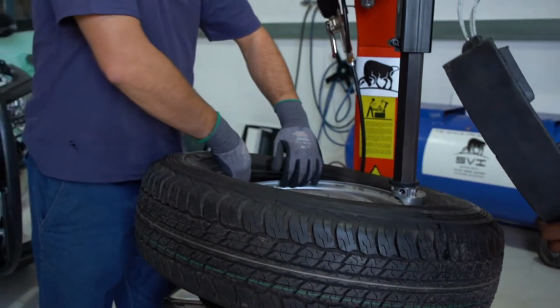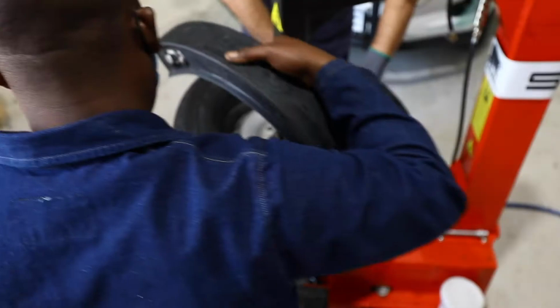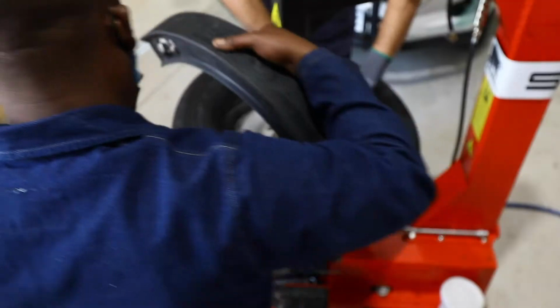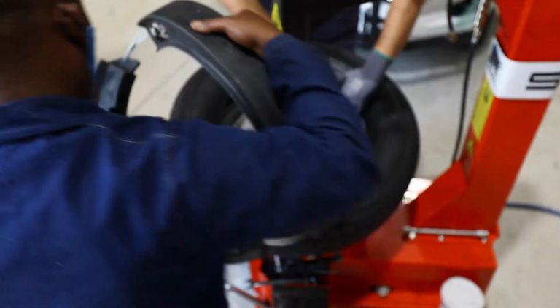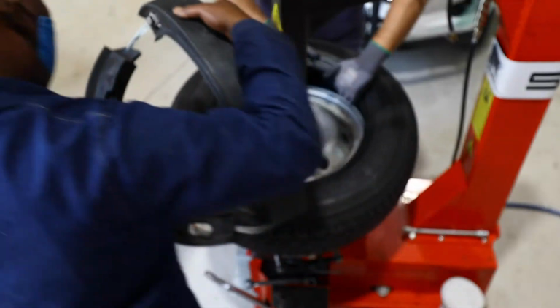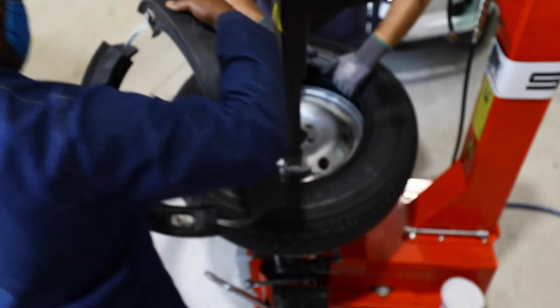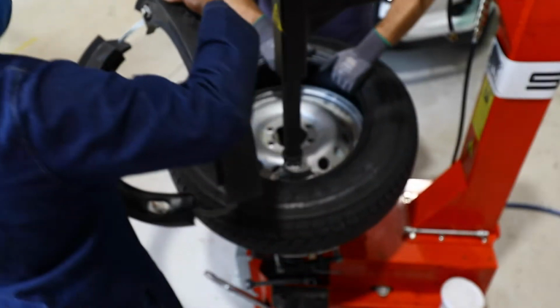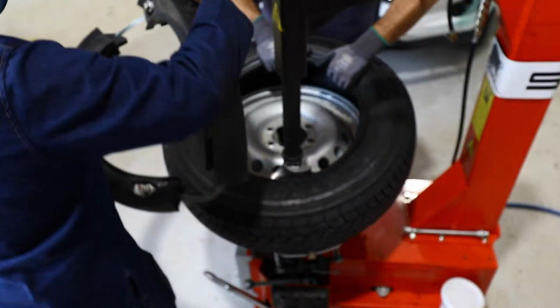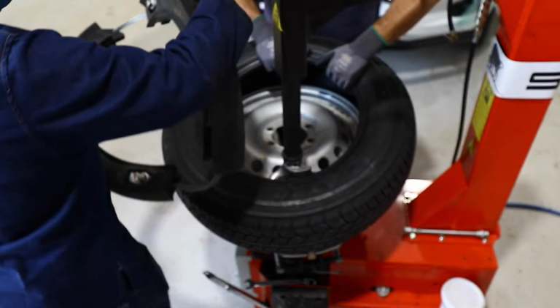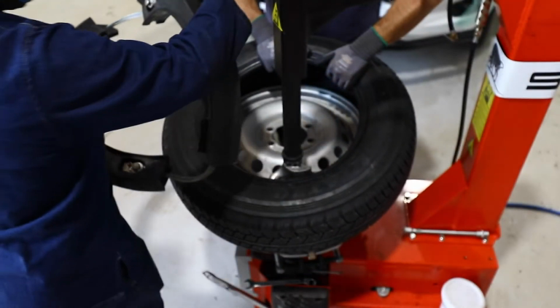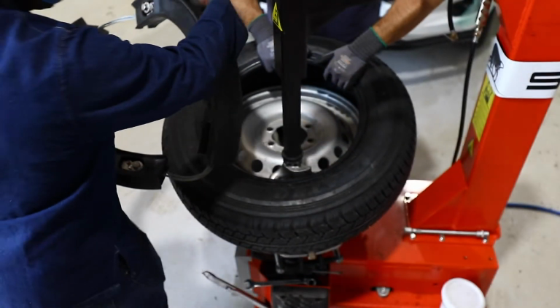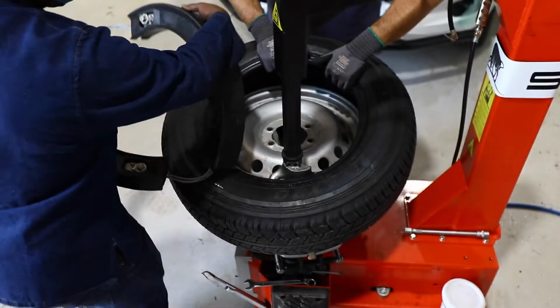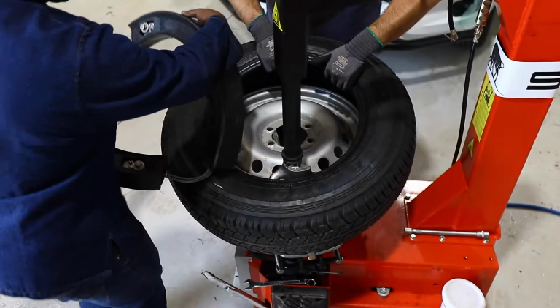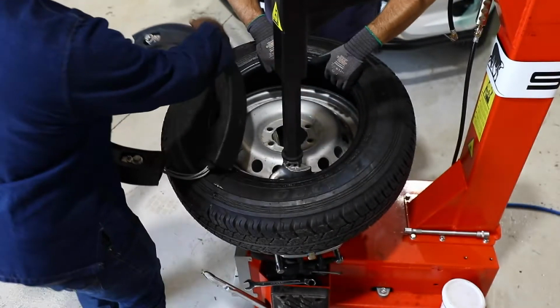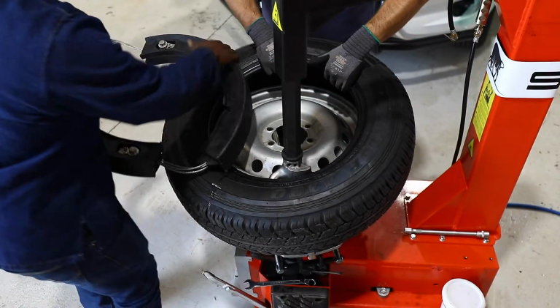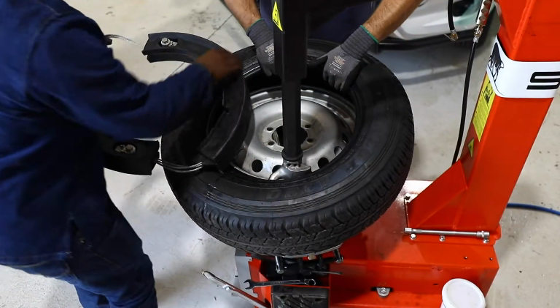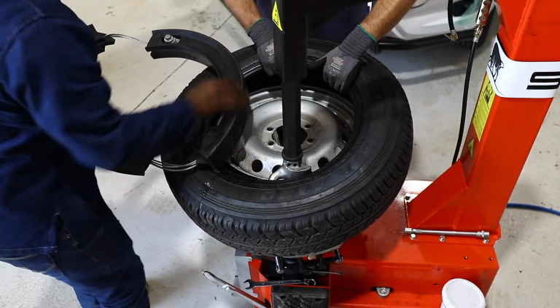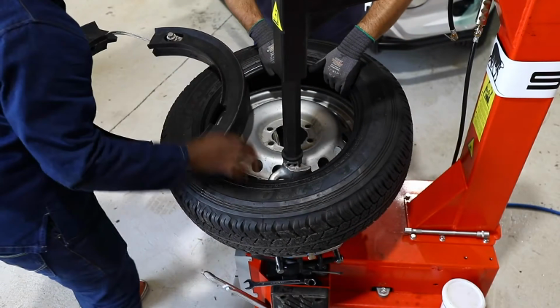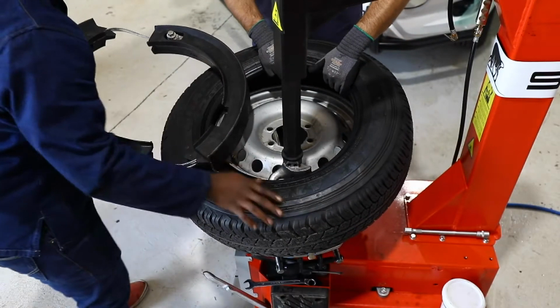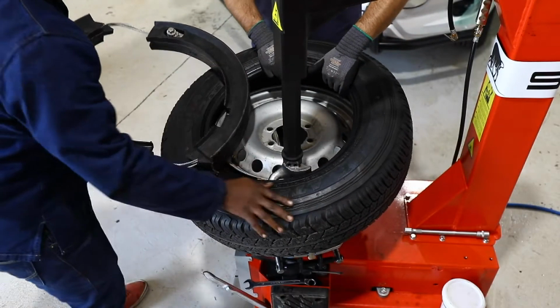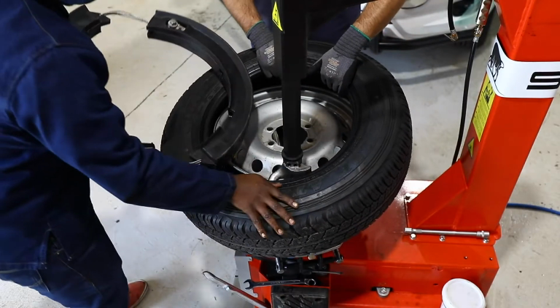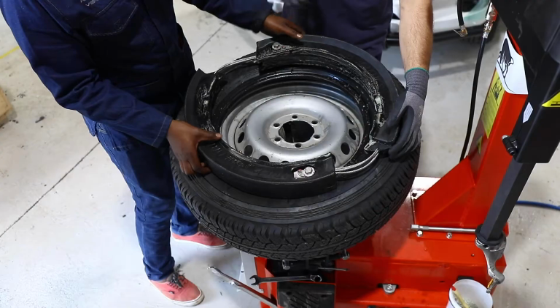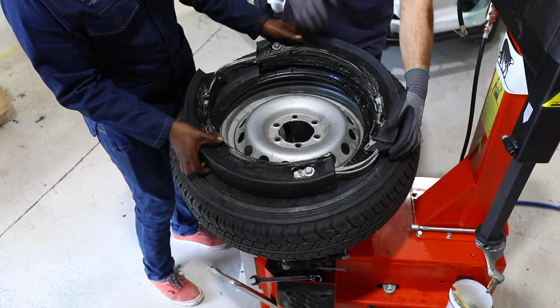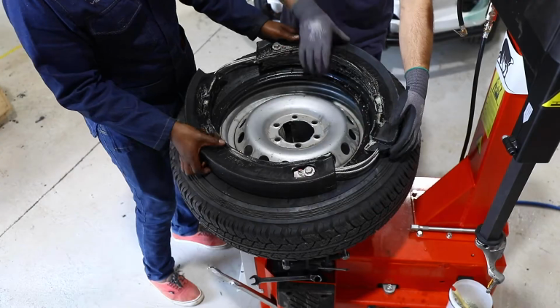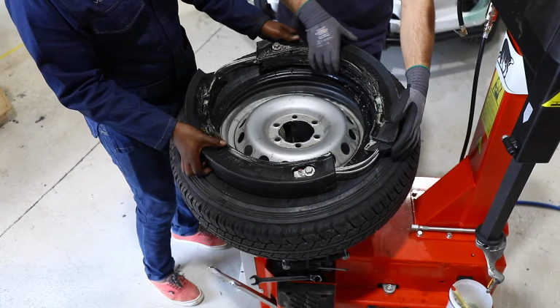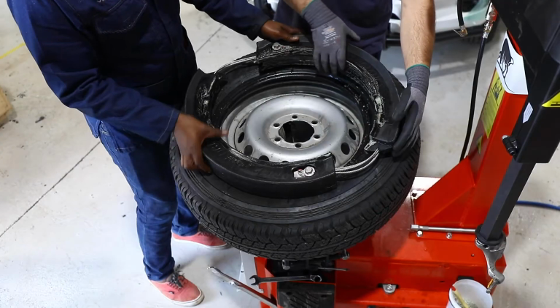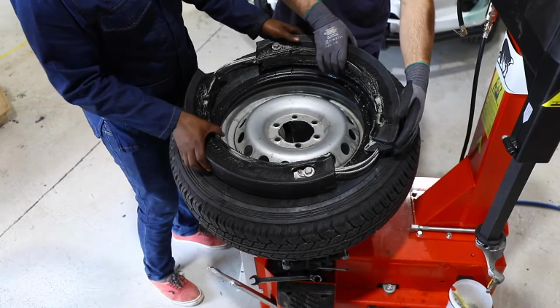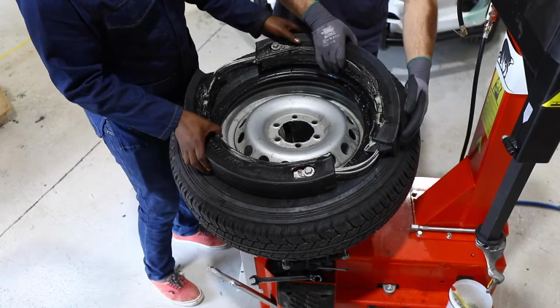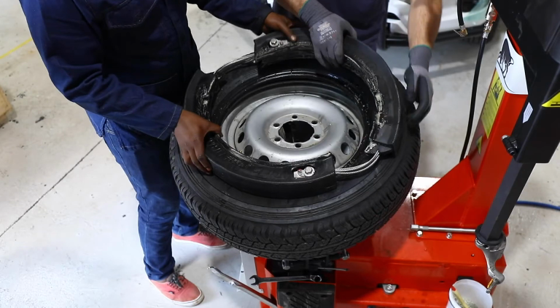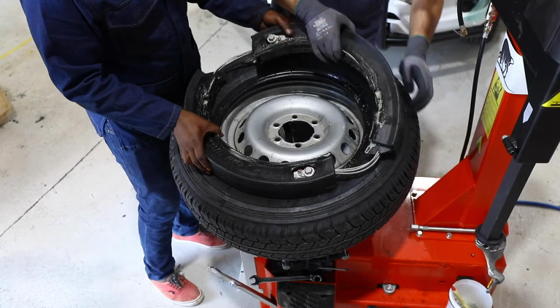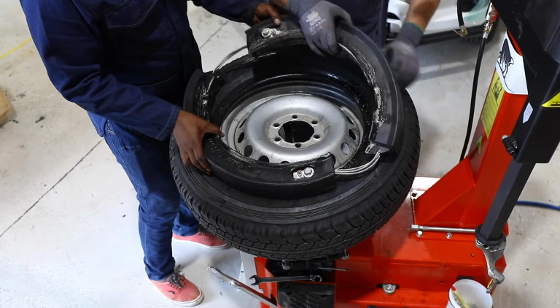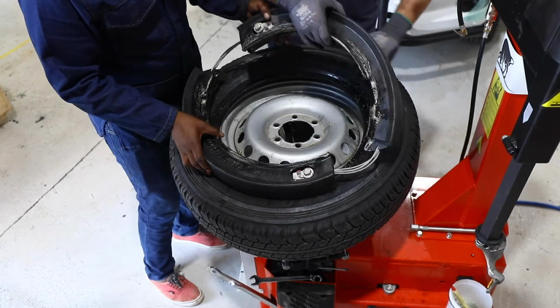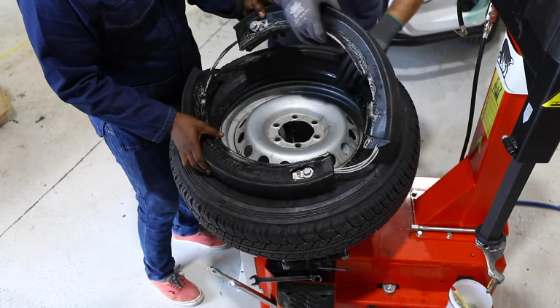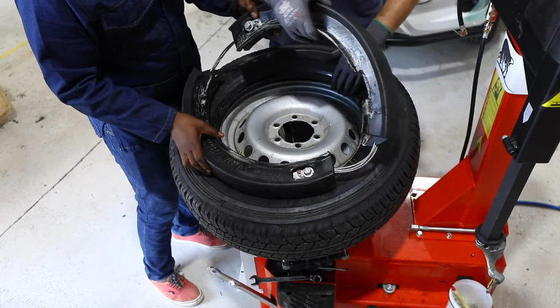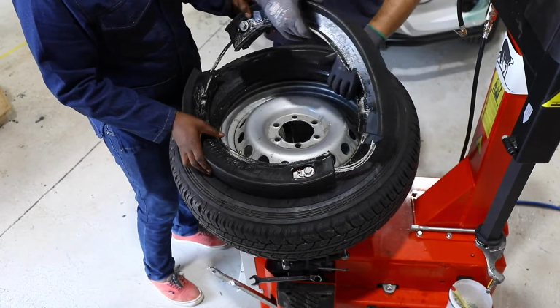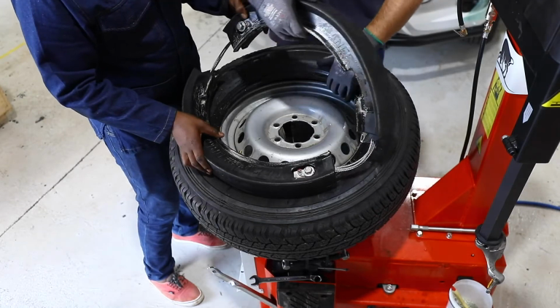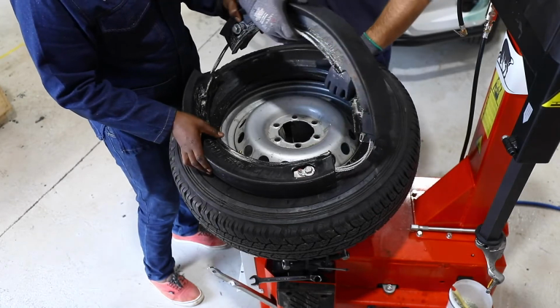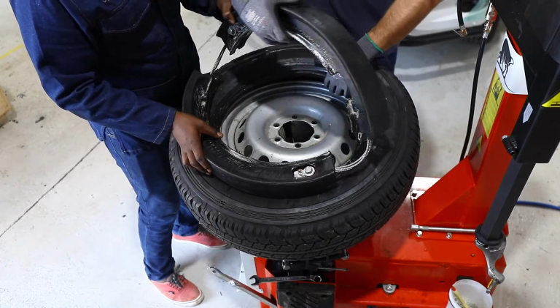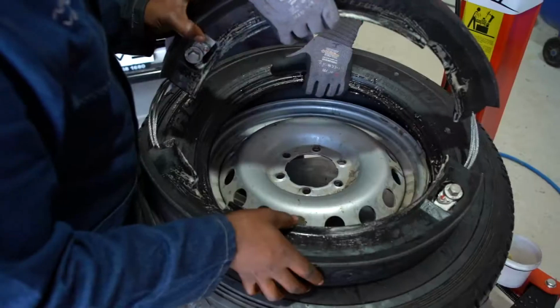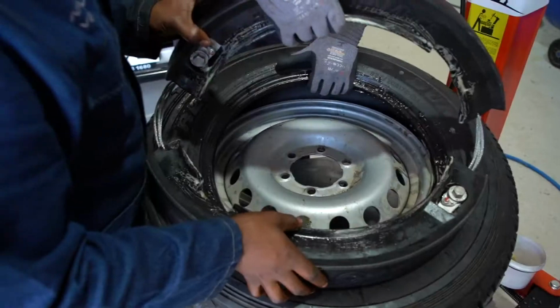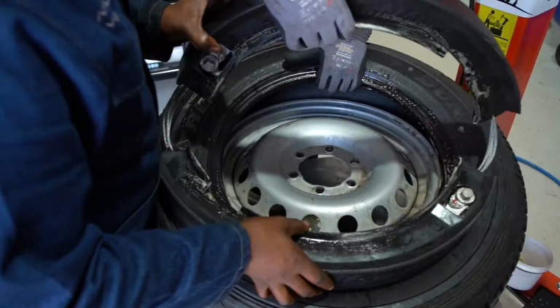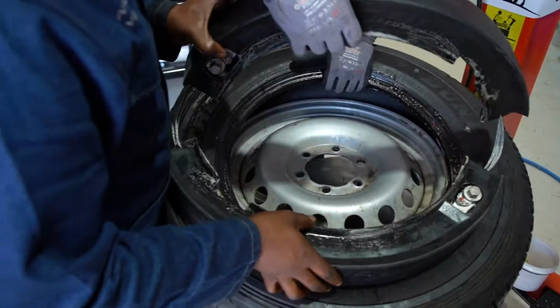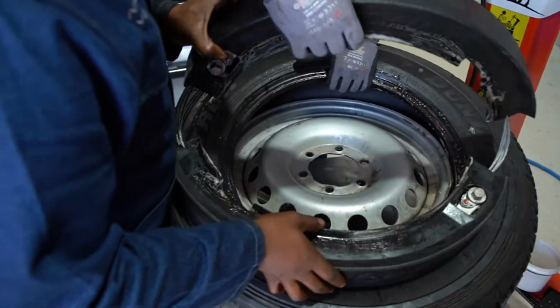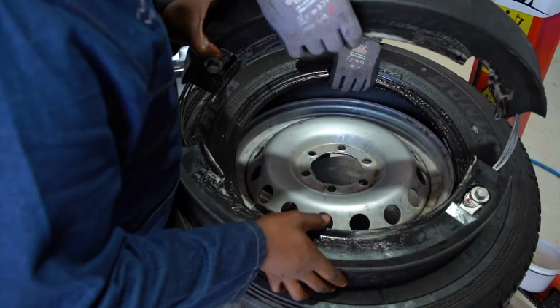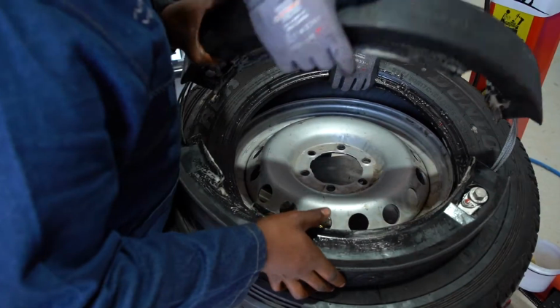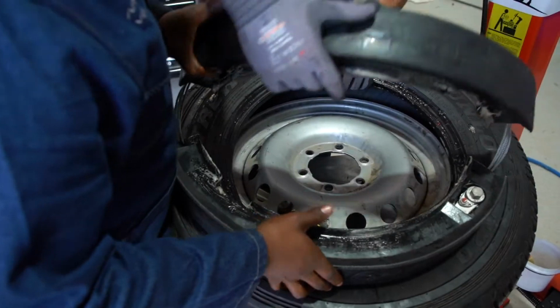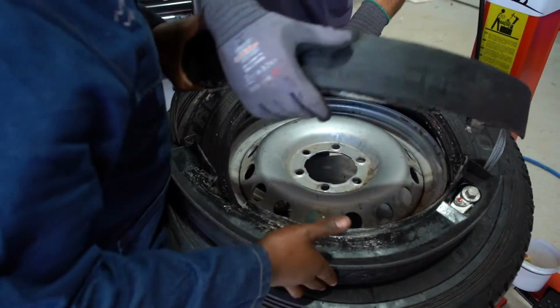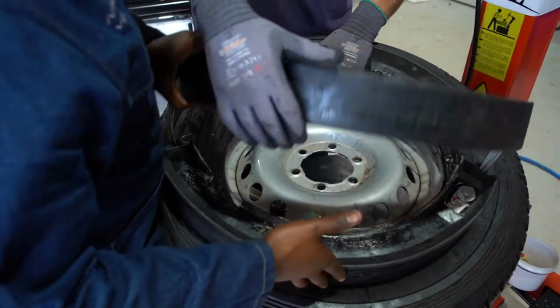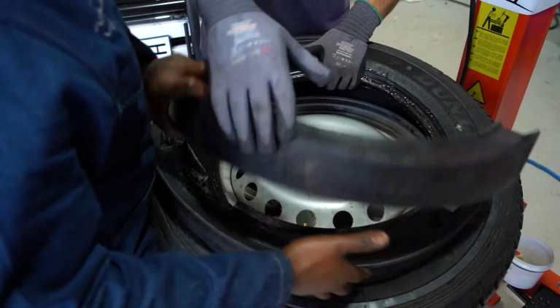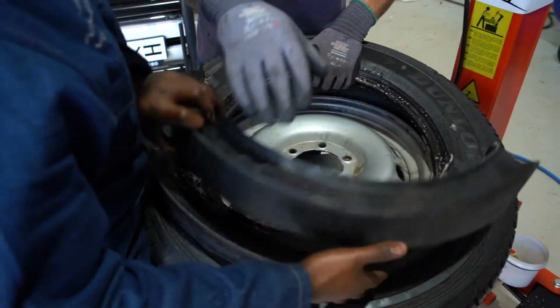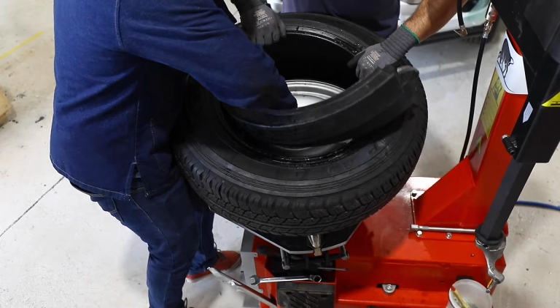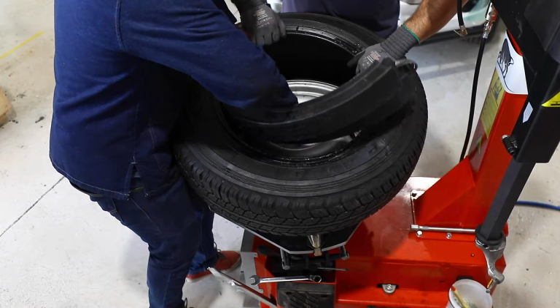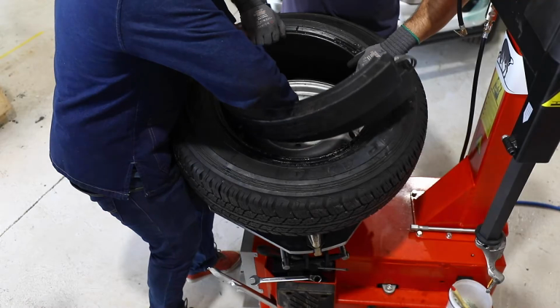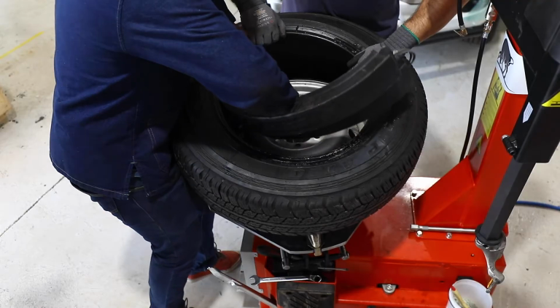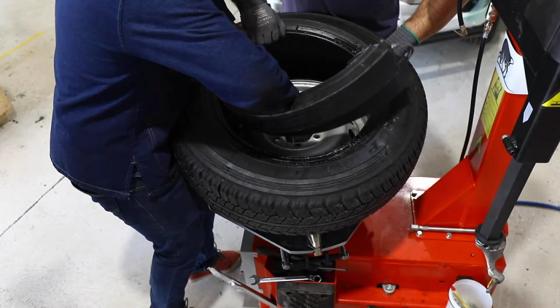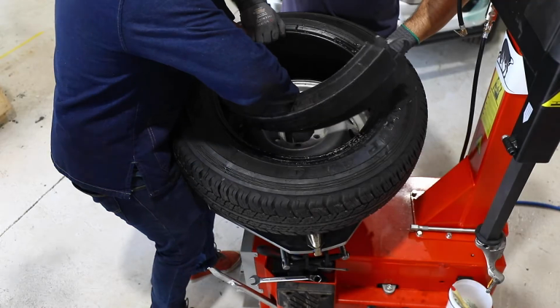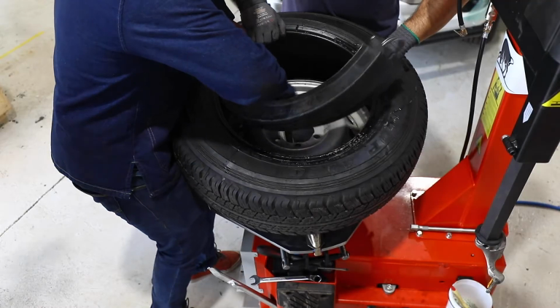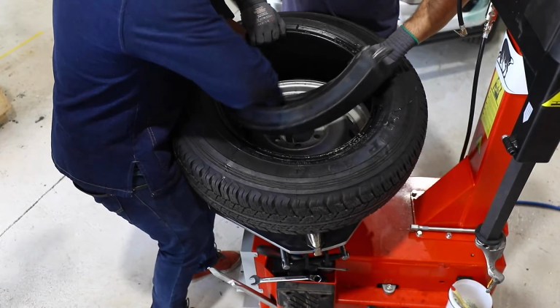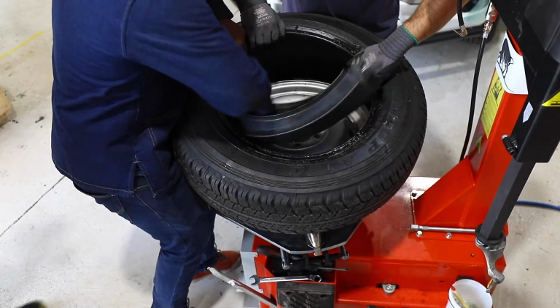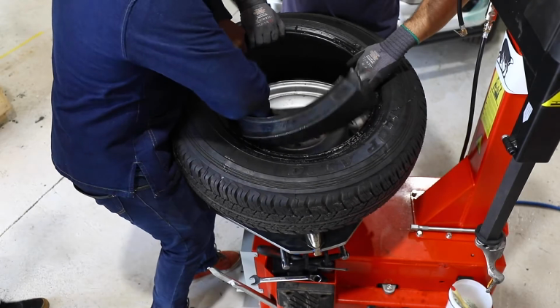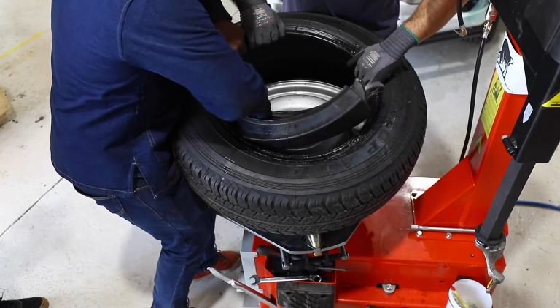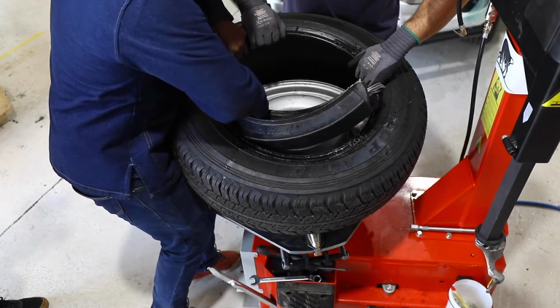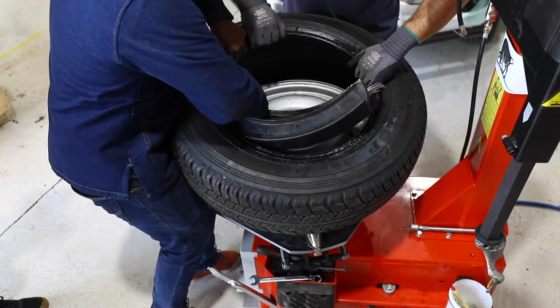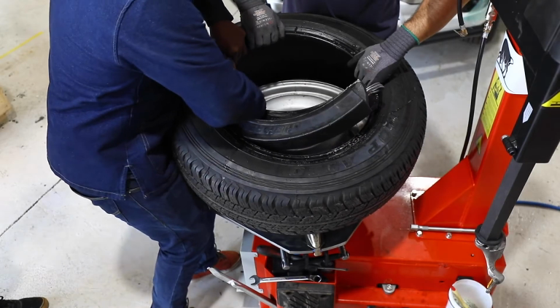The run flat is inserted by folding the one side onto the other and then slipping it into the tyre through the side wall.